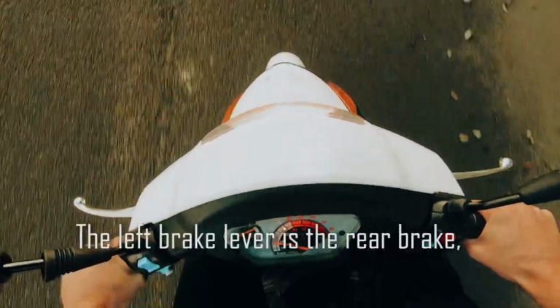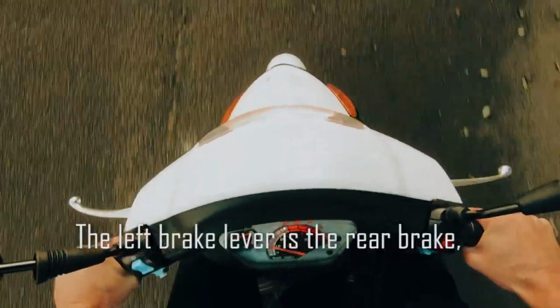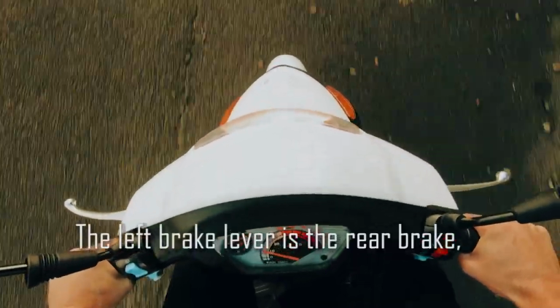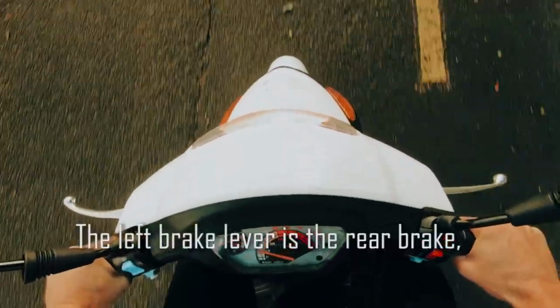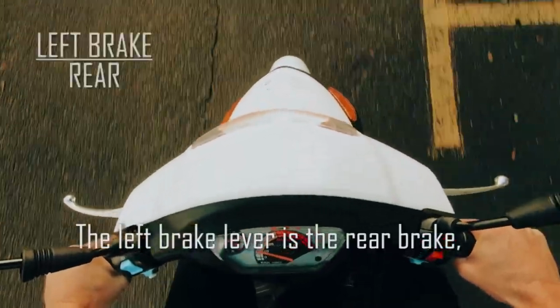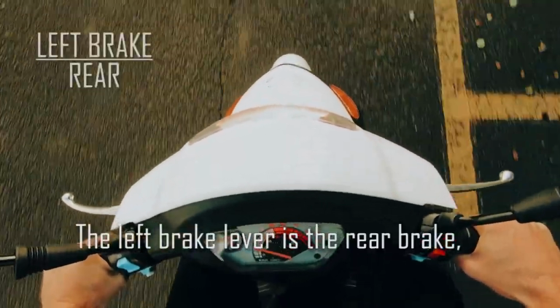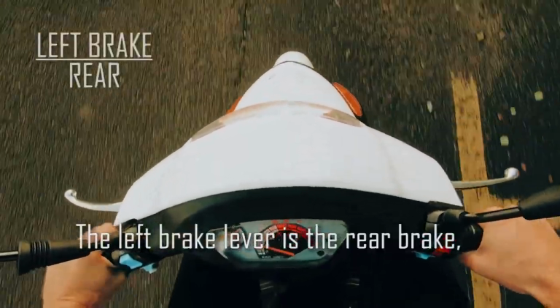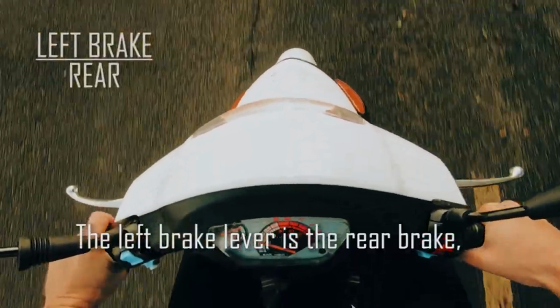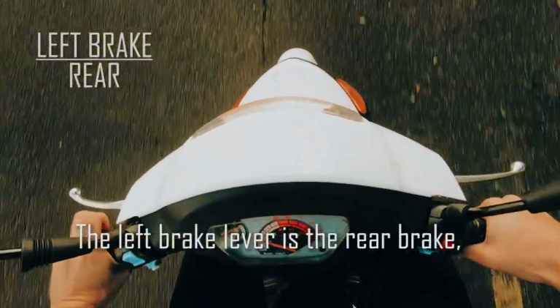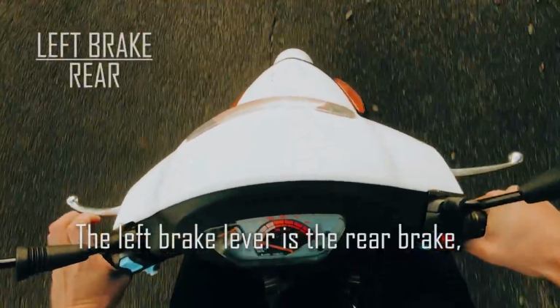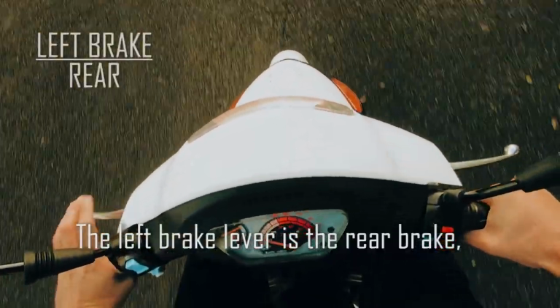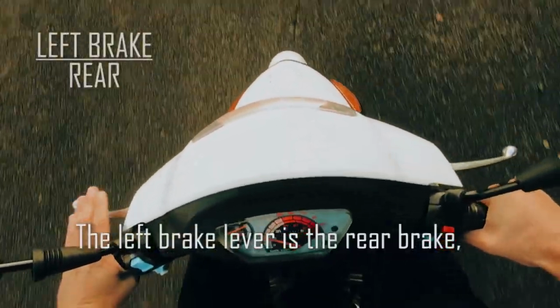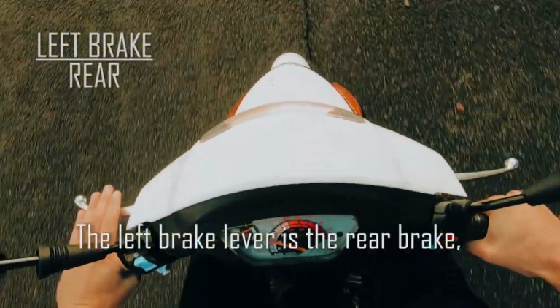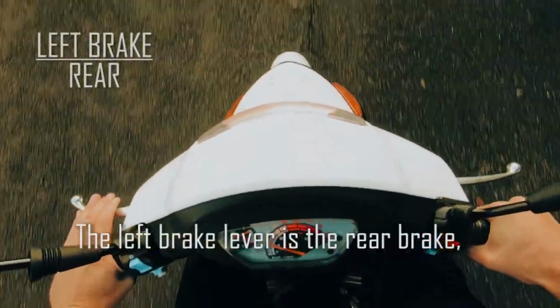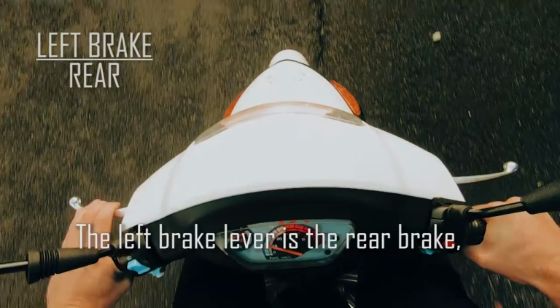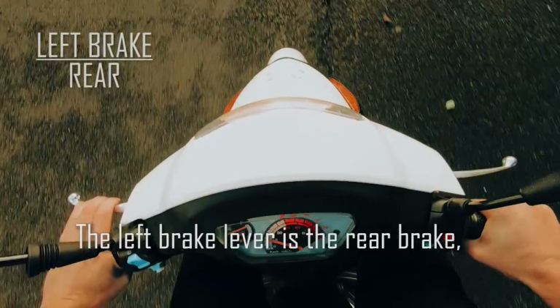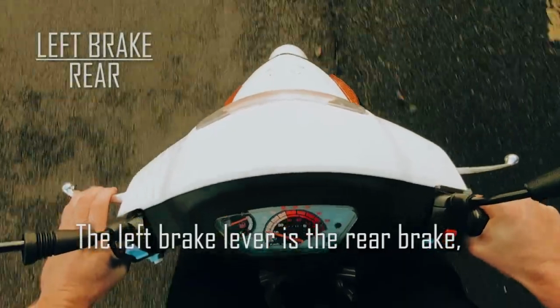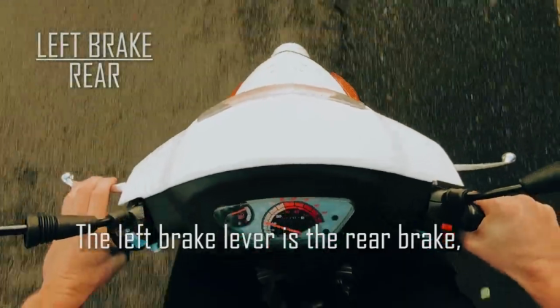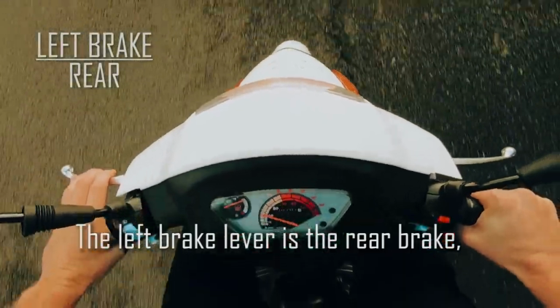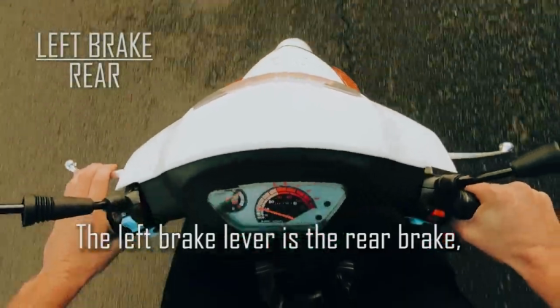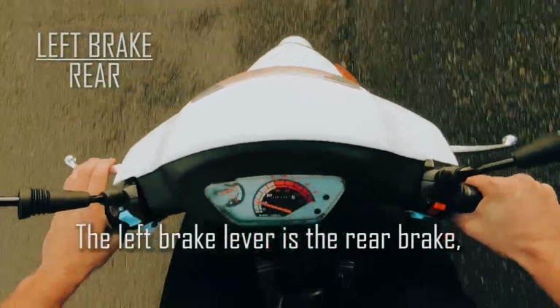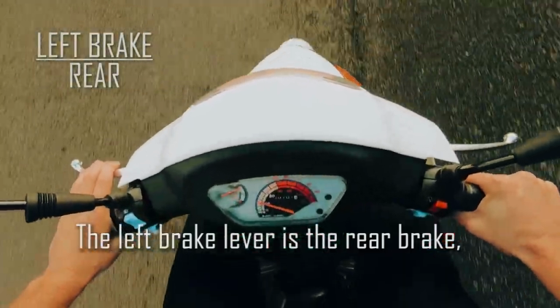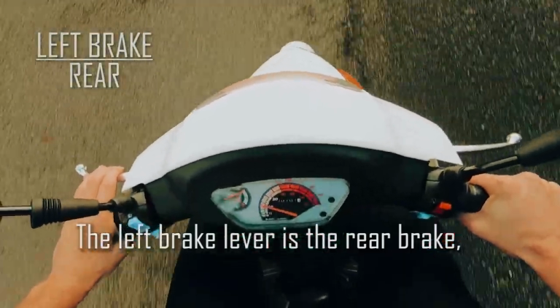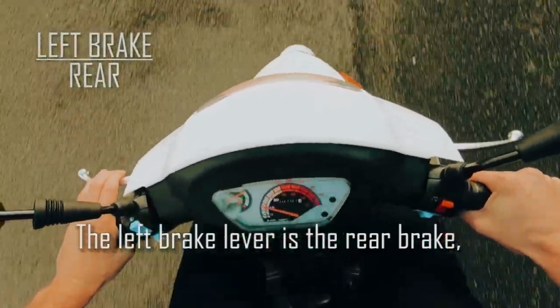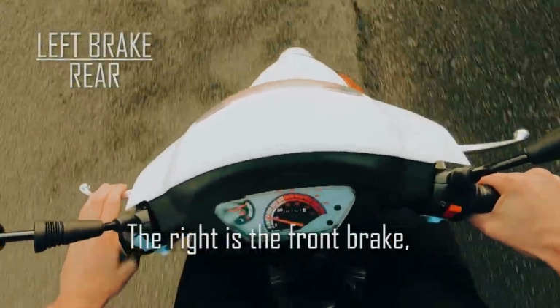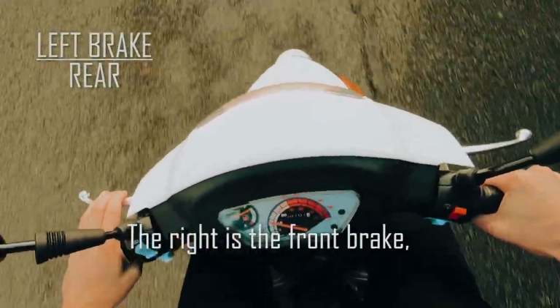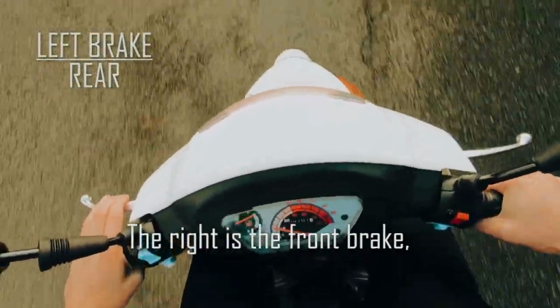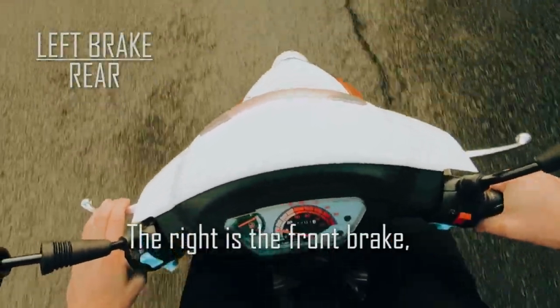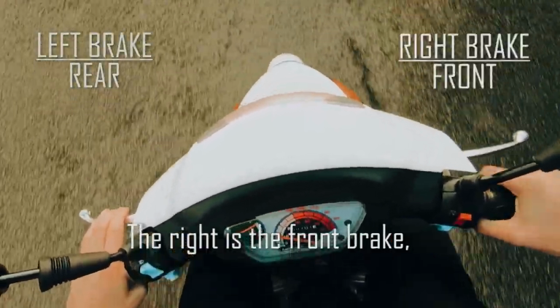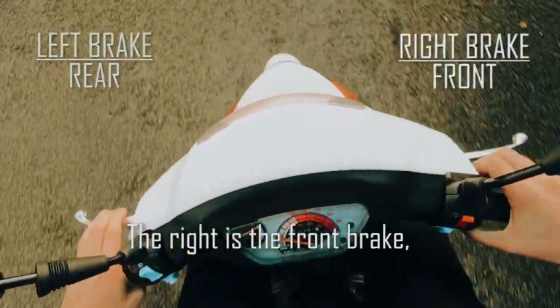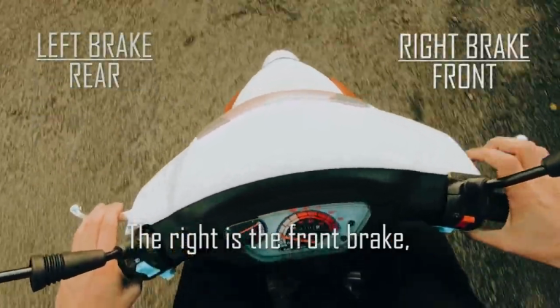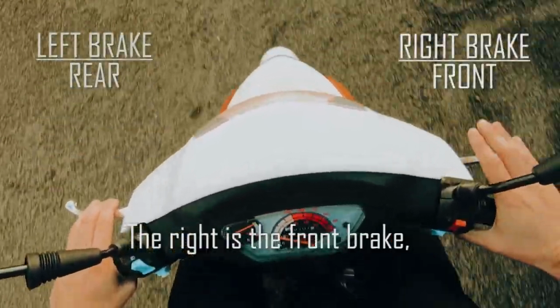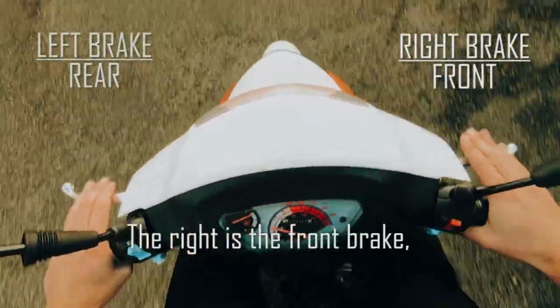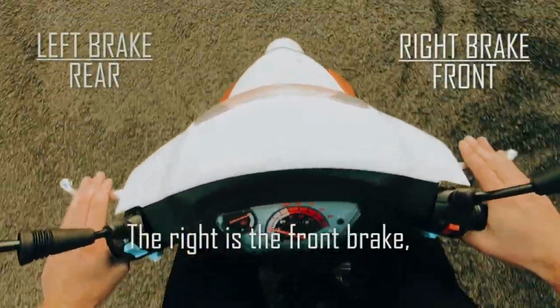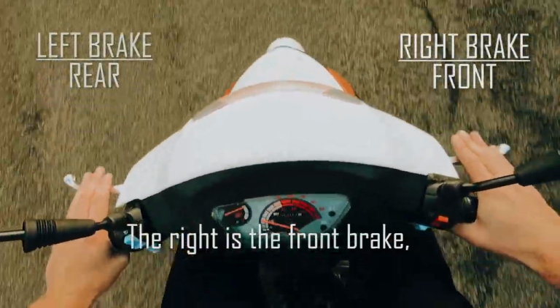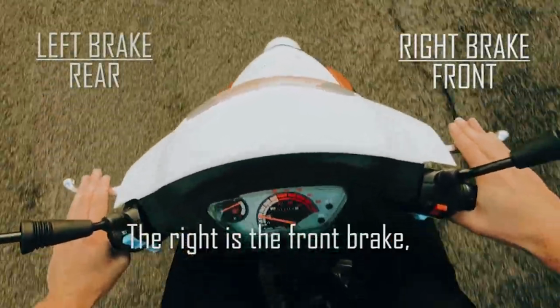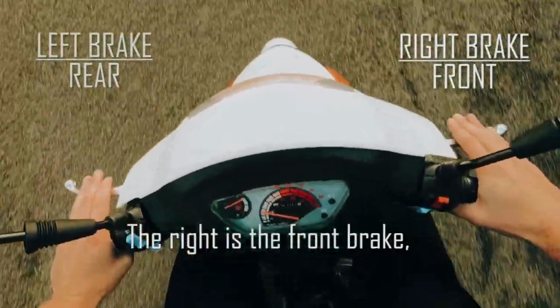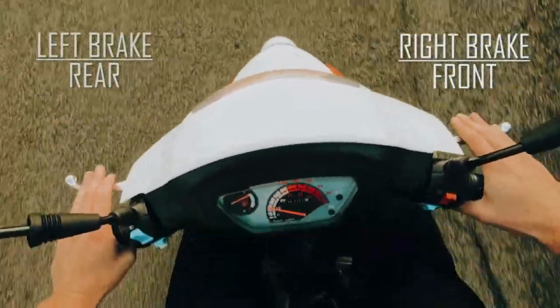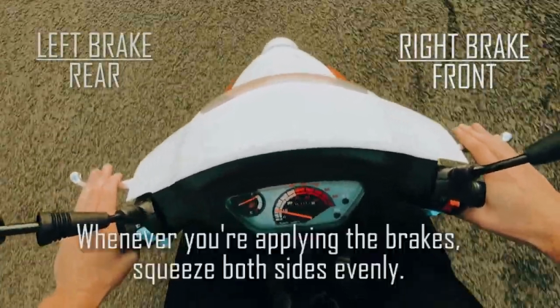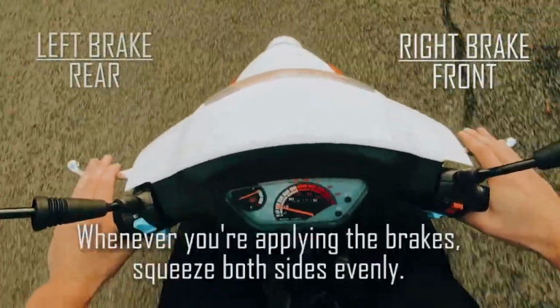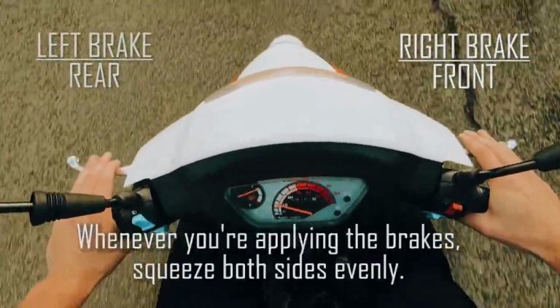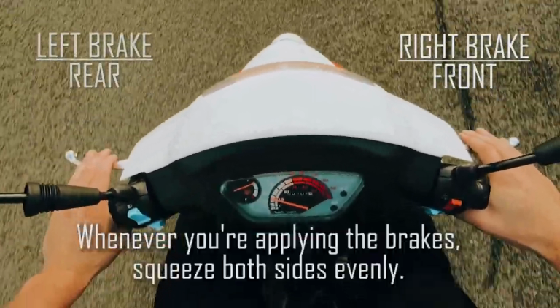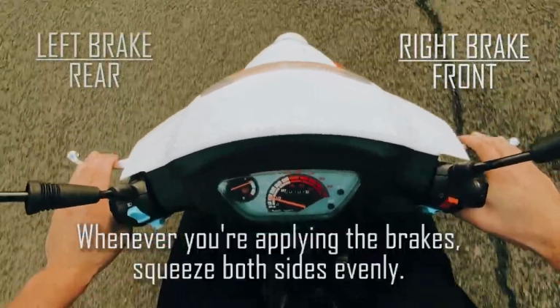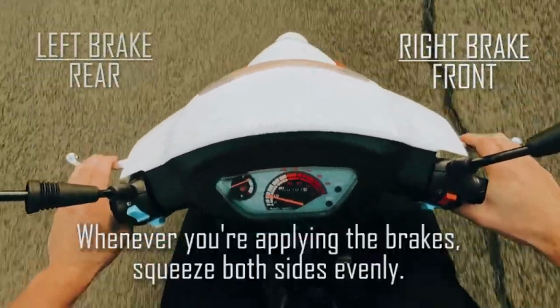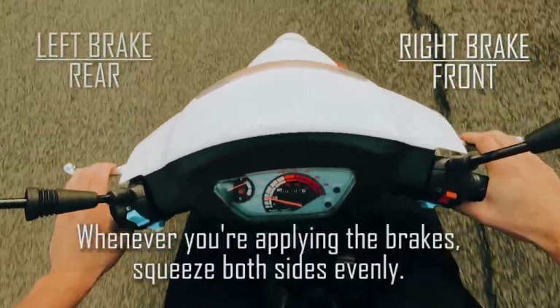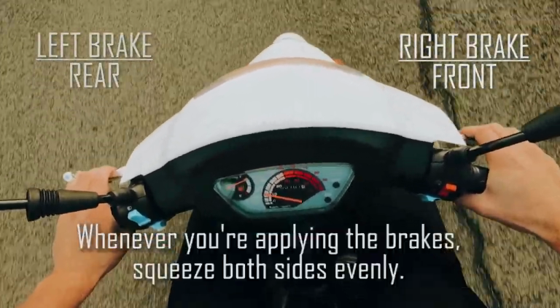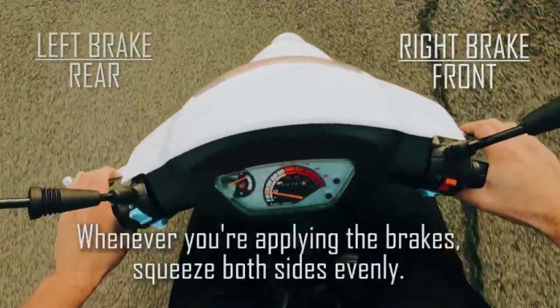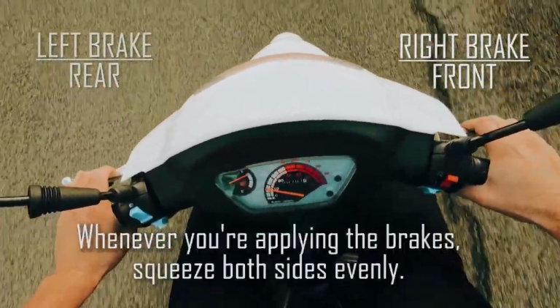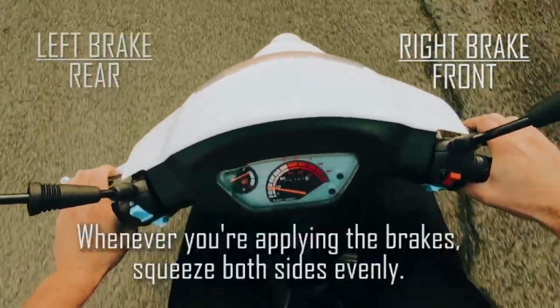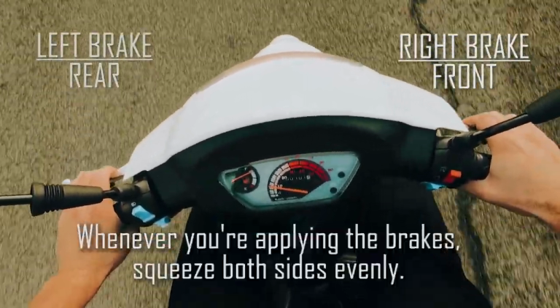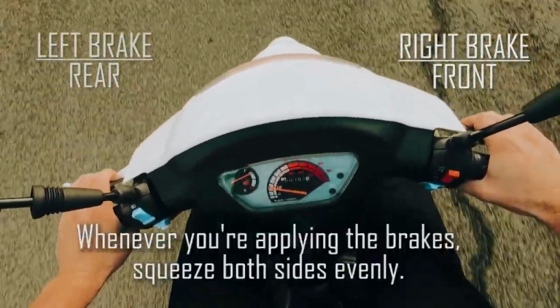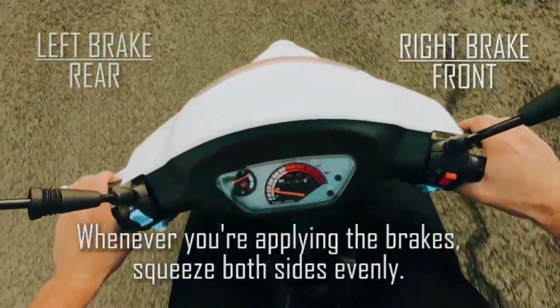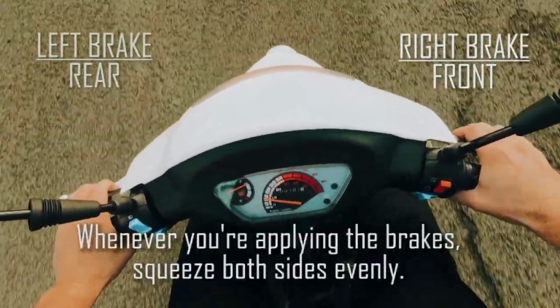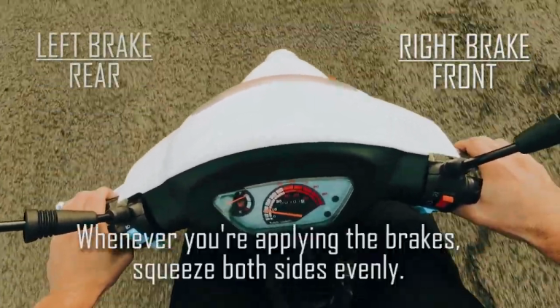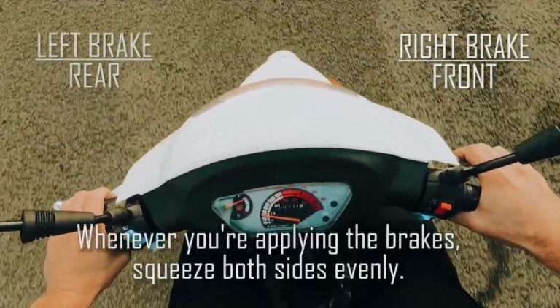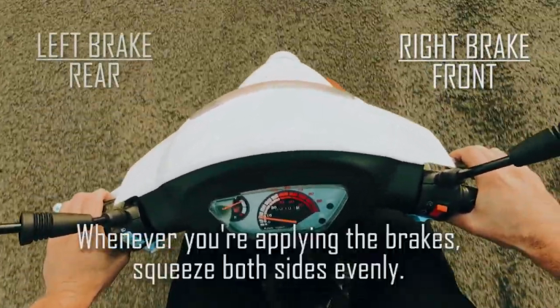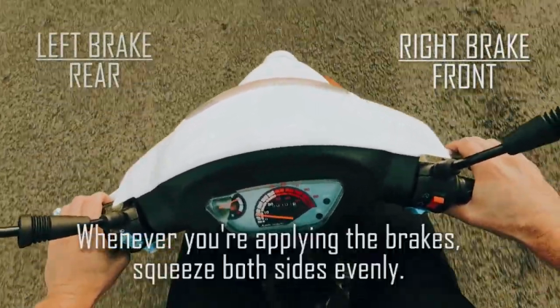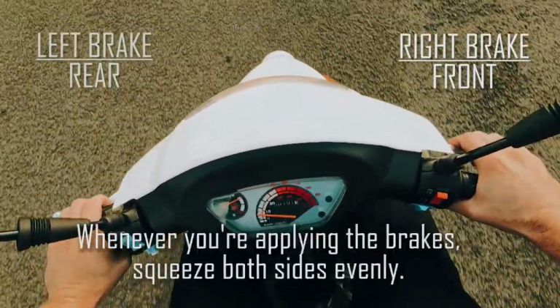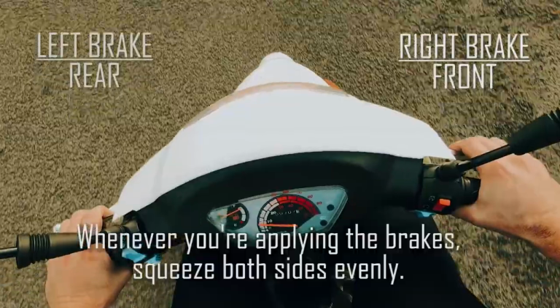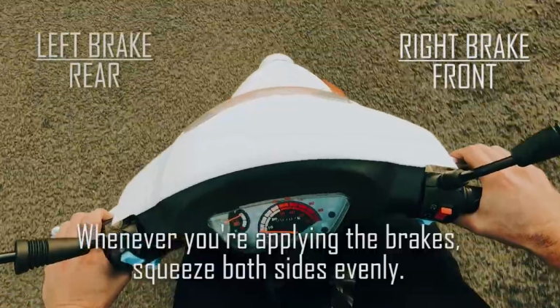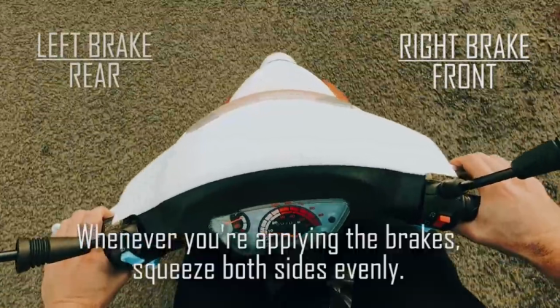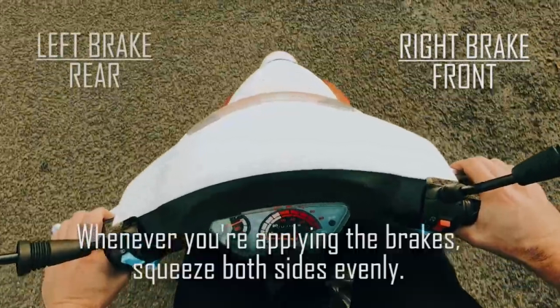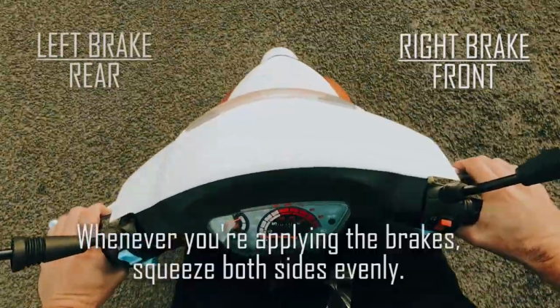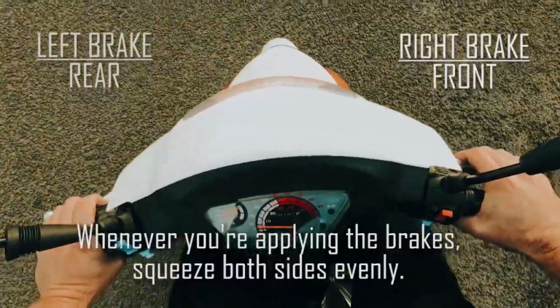The left brake lever is the rear brake and the right is the front brake. Whenever you're applying the brakes, squeeze both sides evenly.